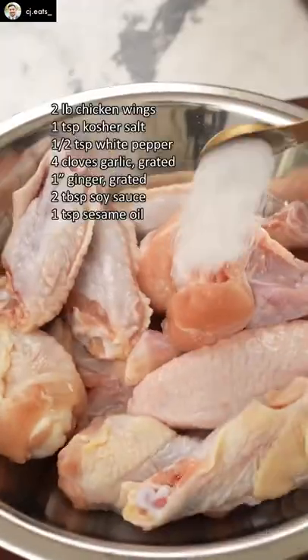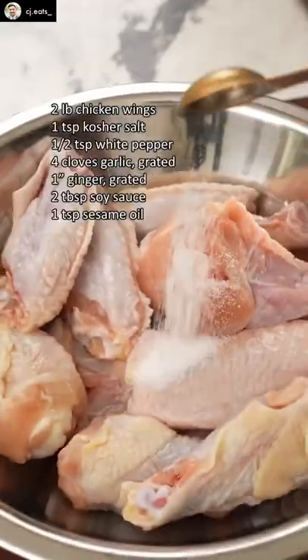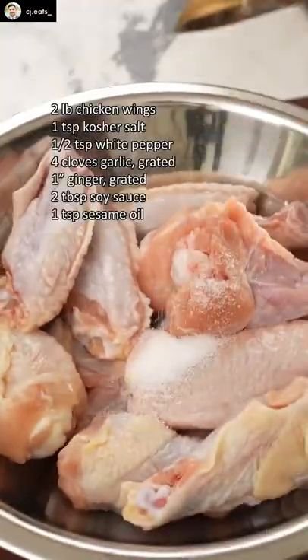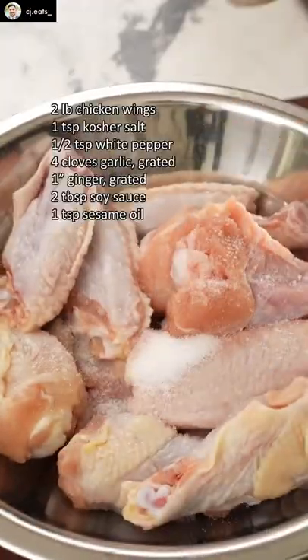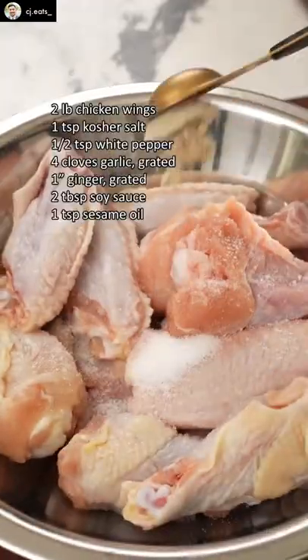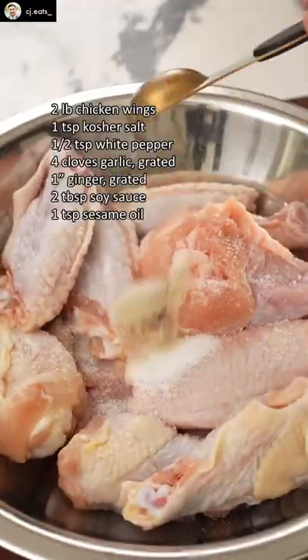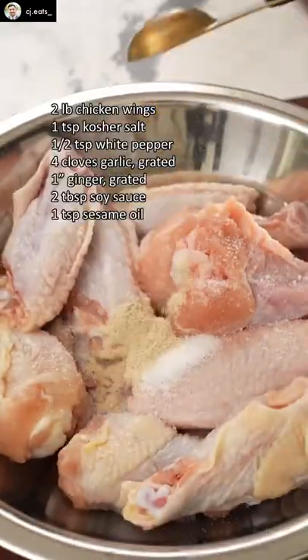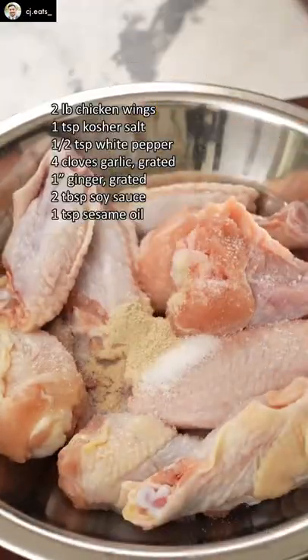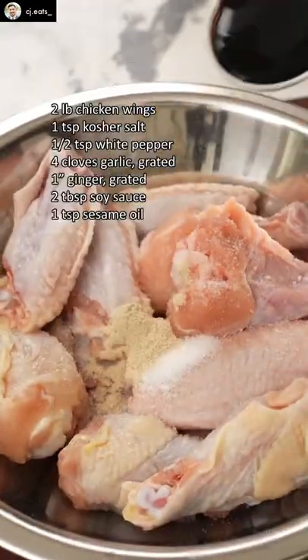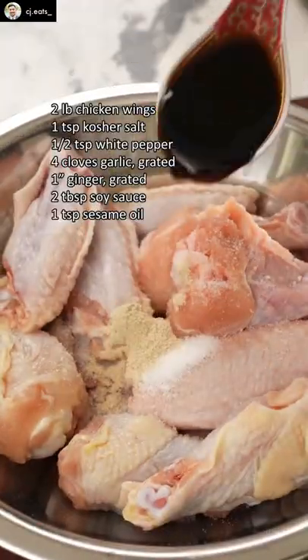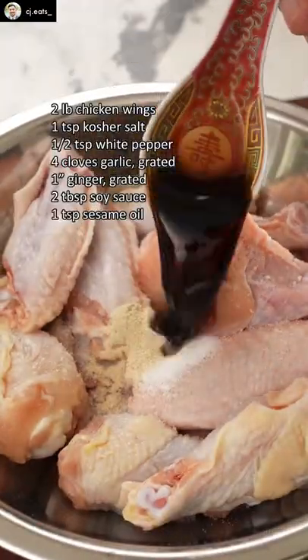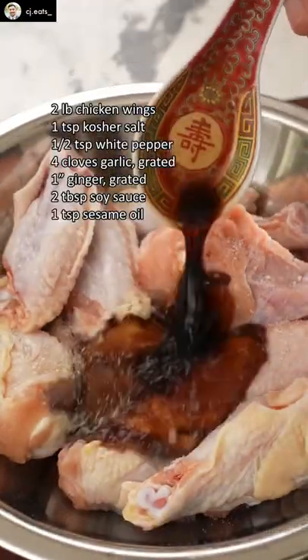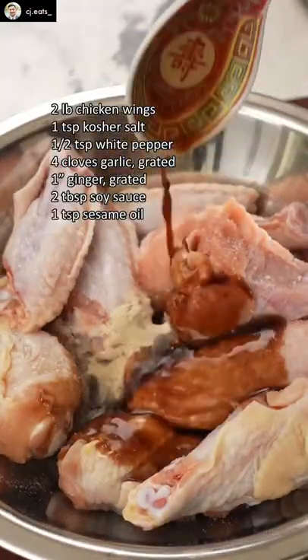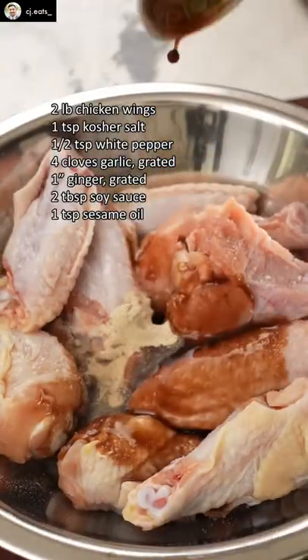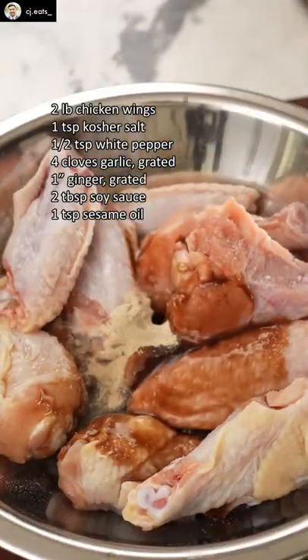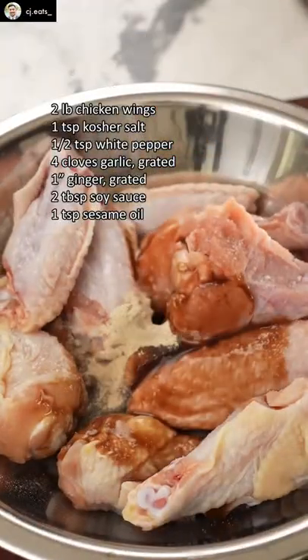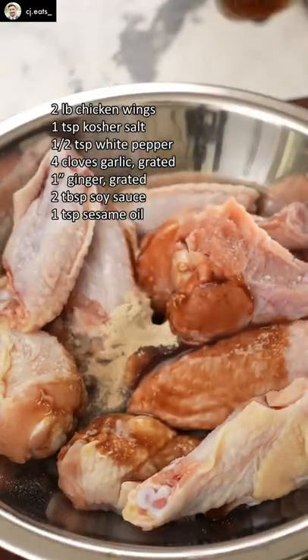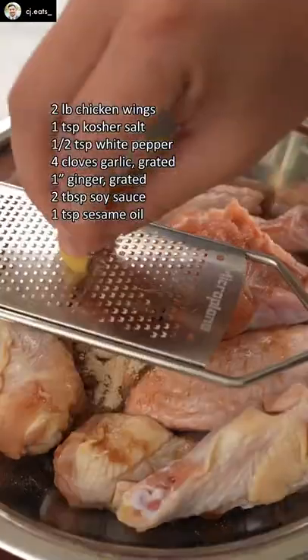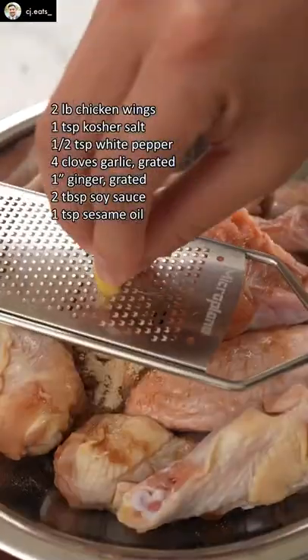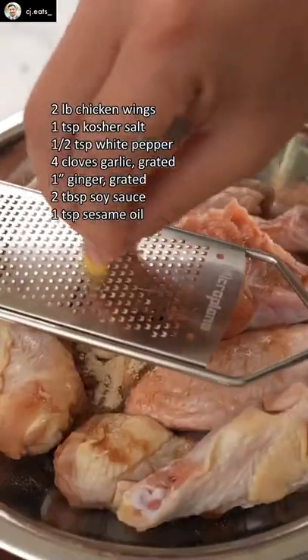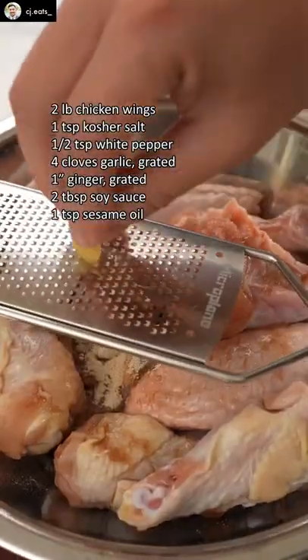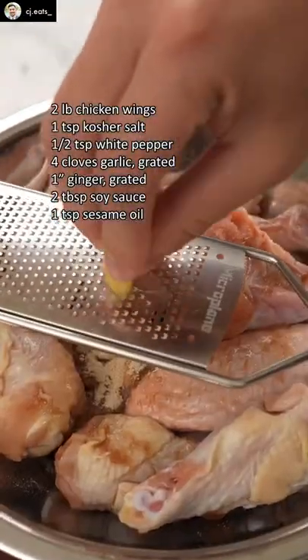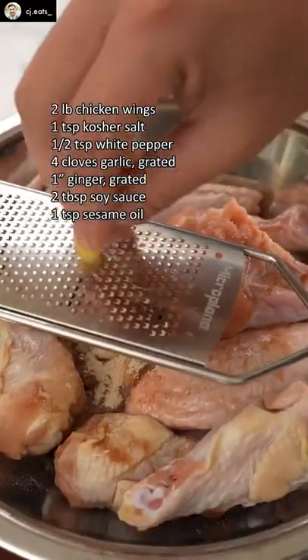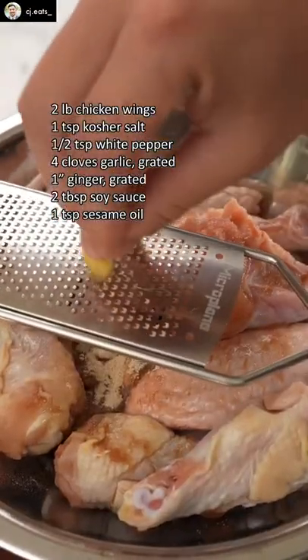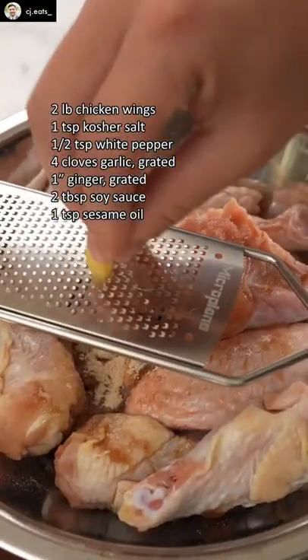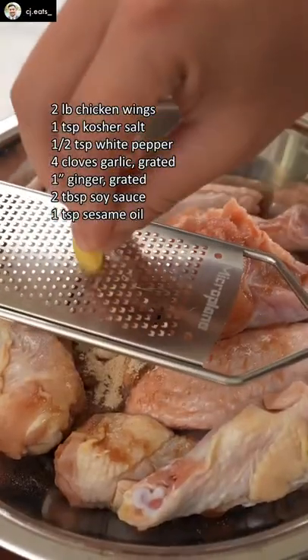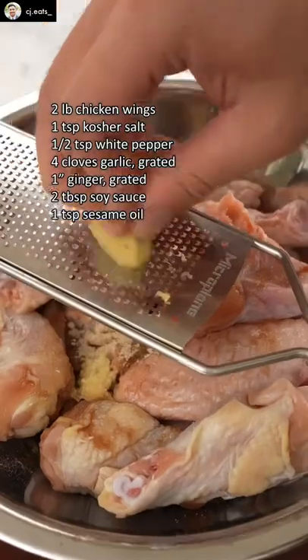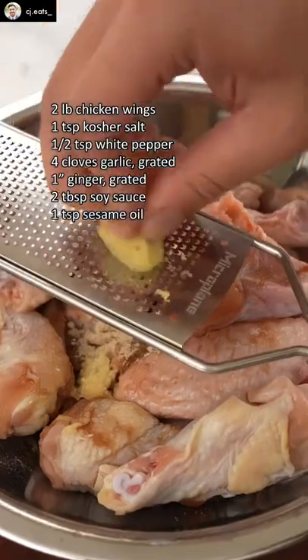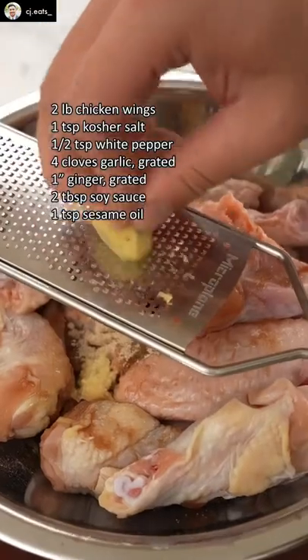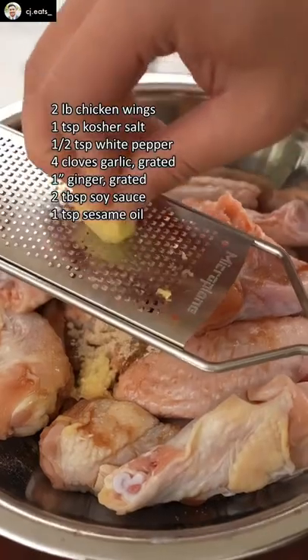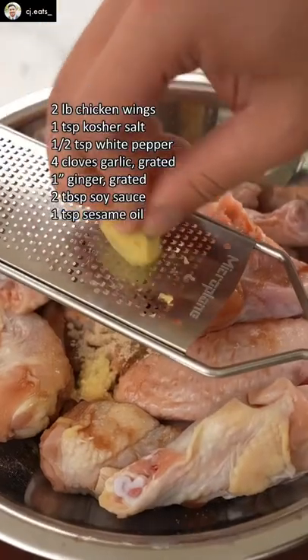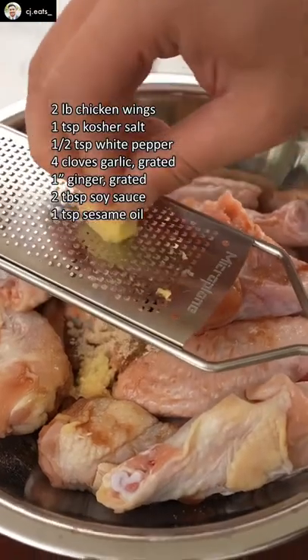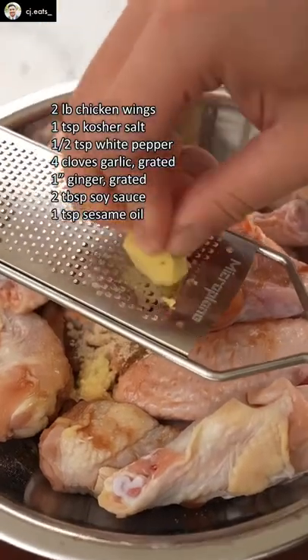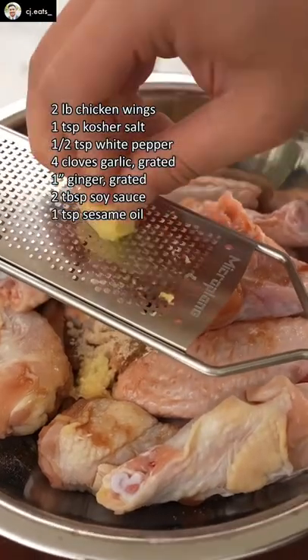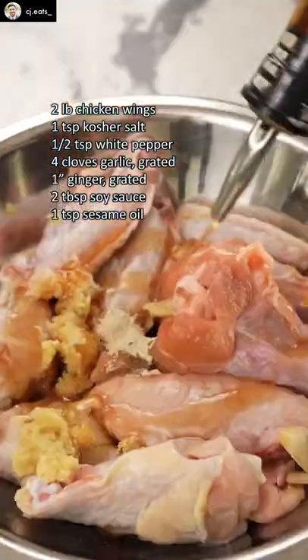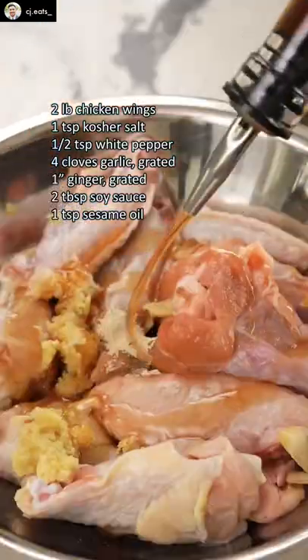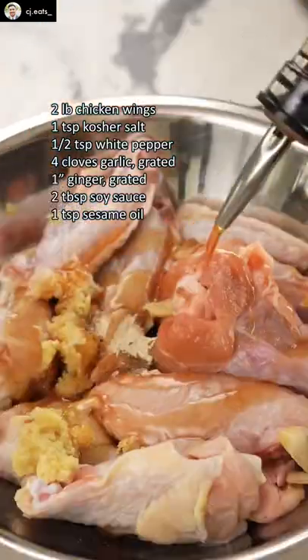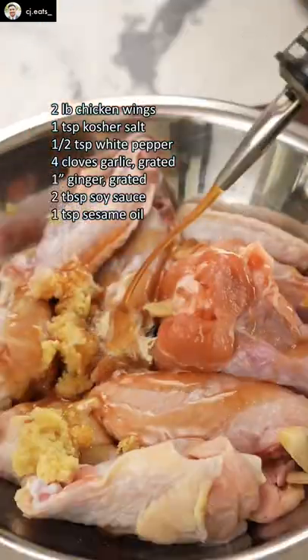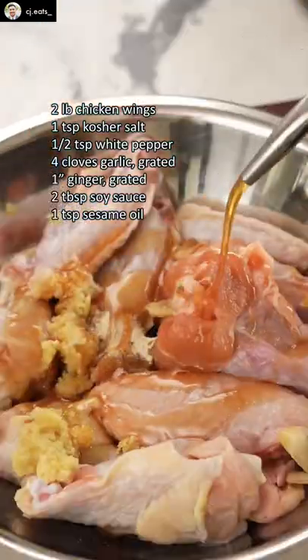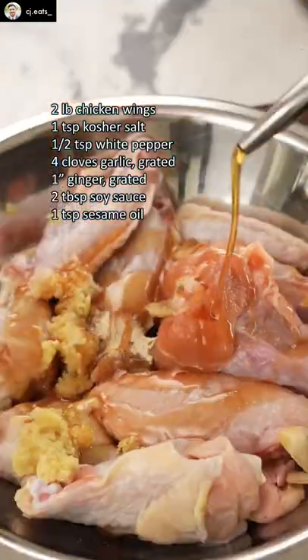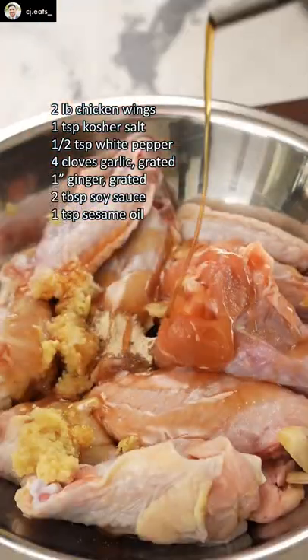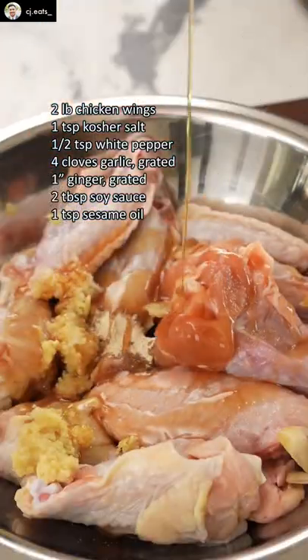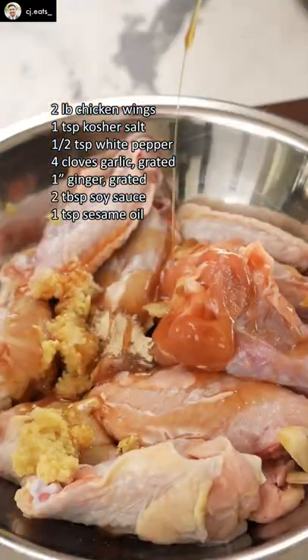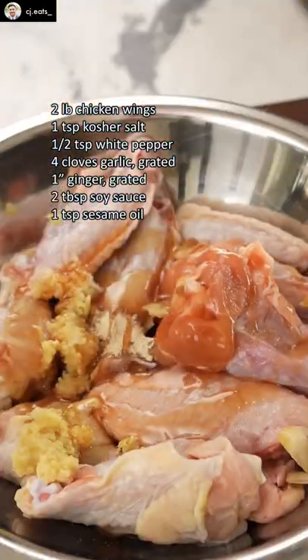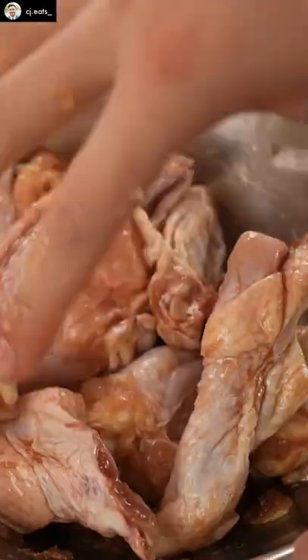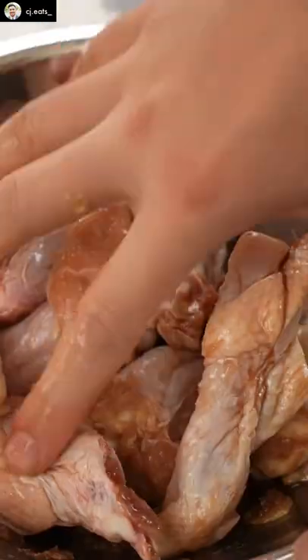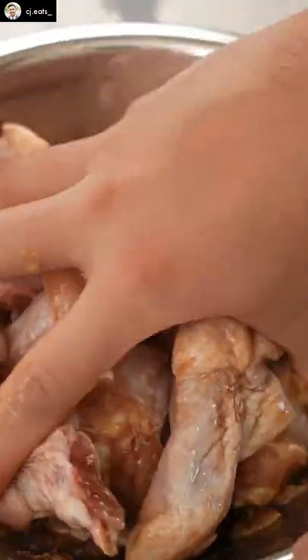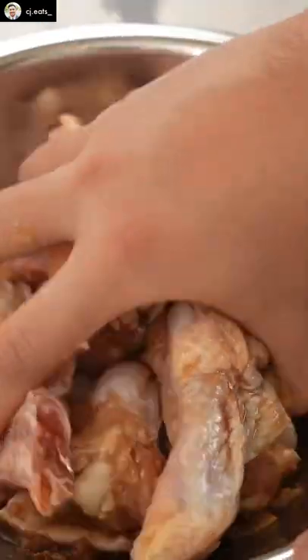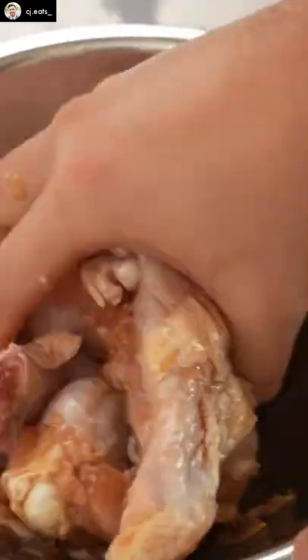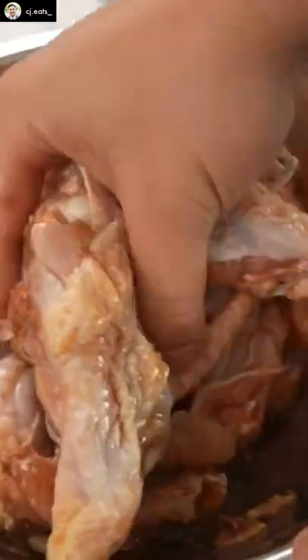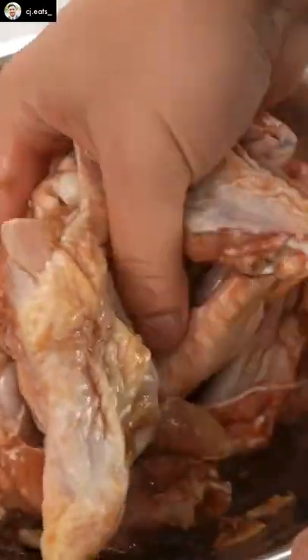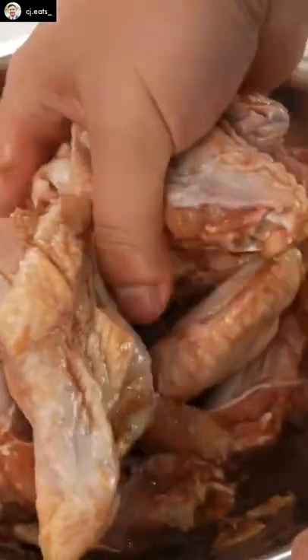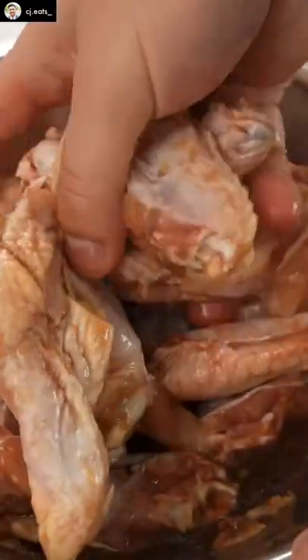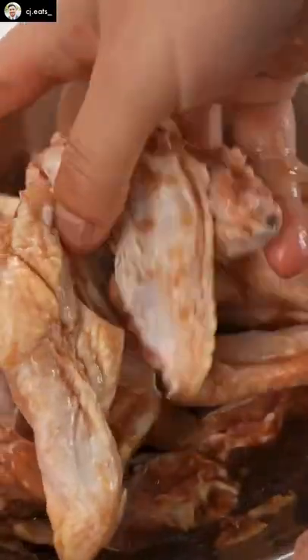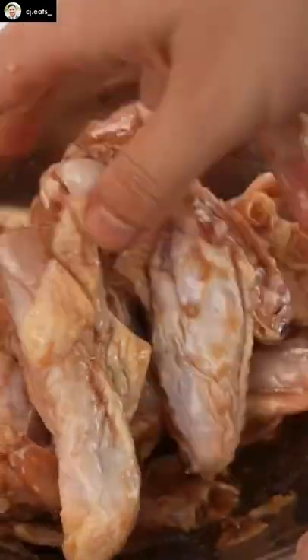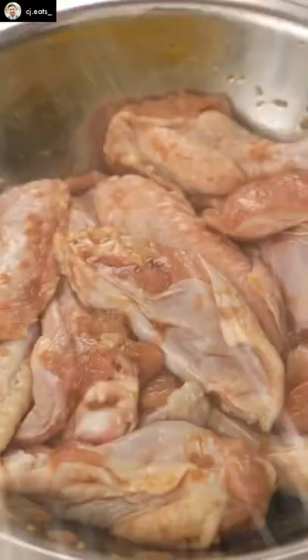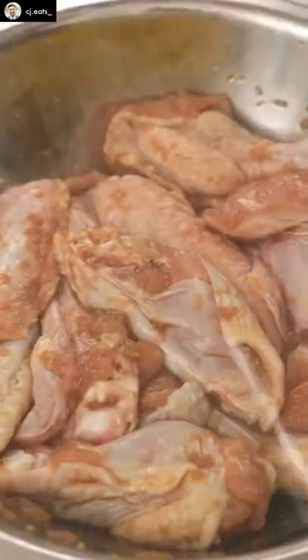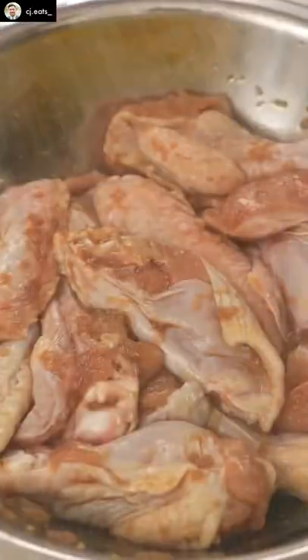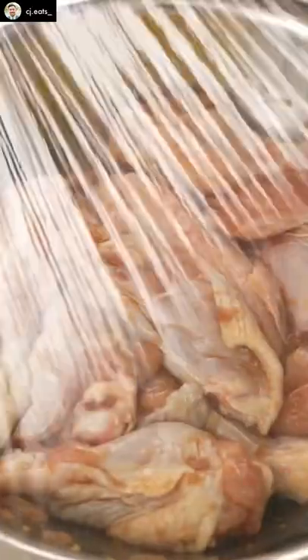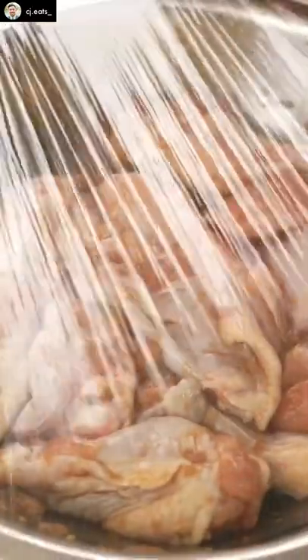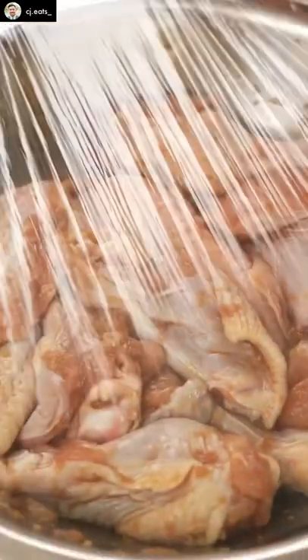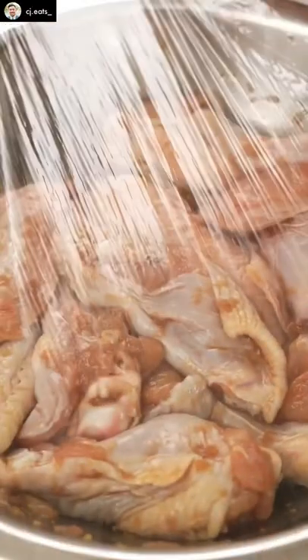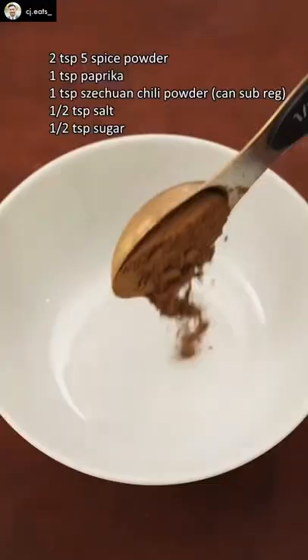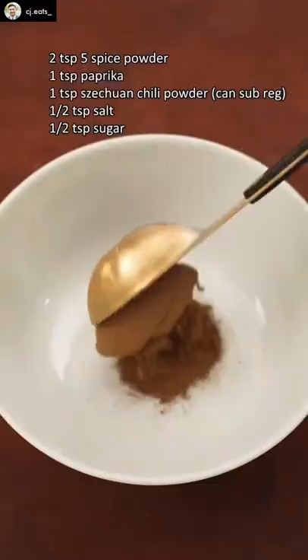Start by marinating two pounds of wings with salt, white pepper, grated garlic and ginger, soy sauce, and sesame oil for one to two hours or up to overnight.